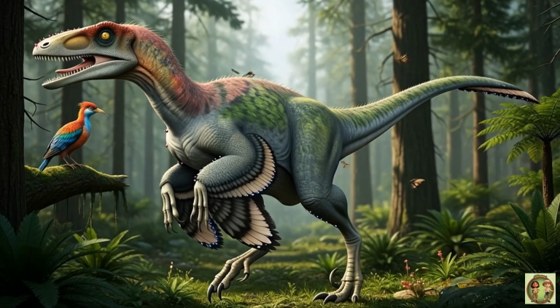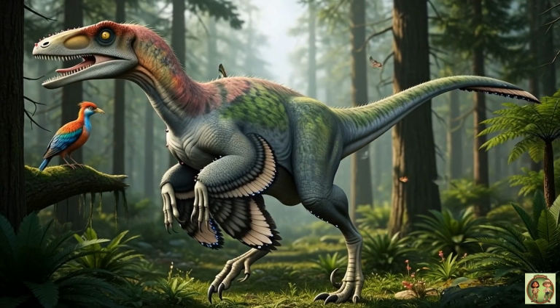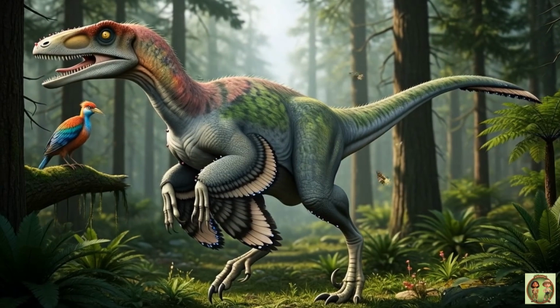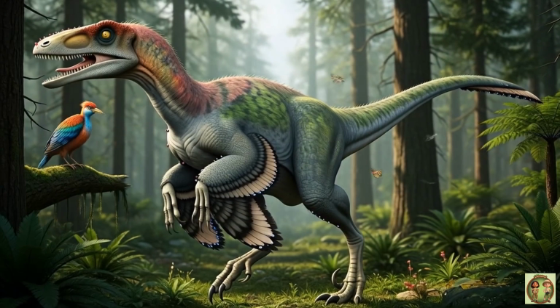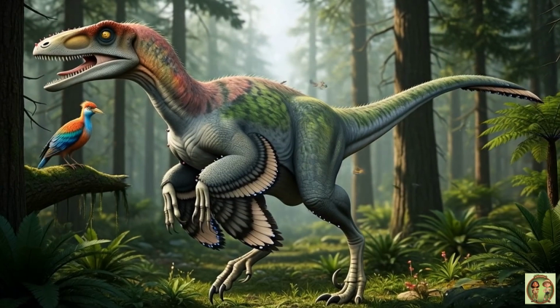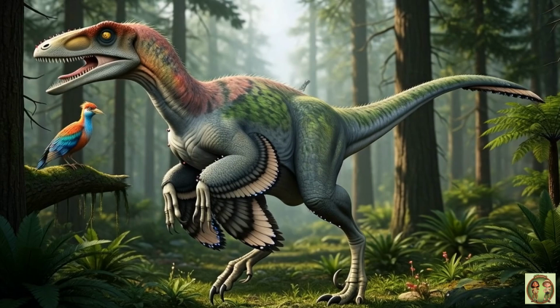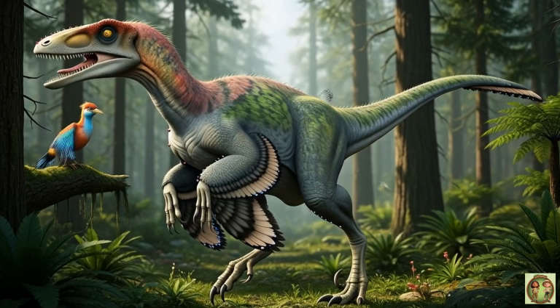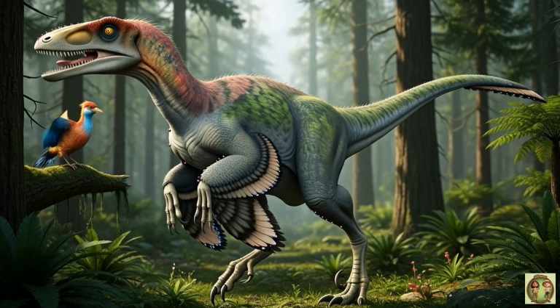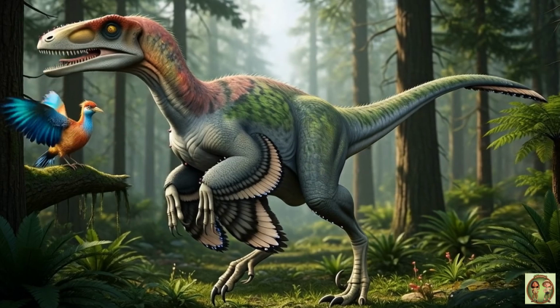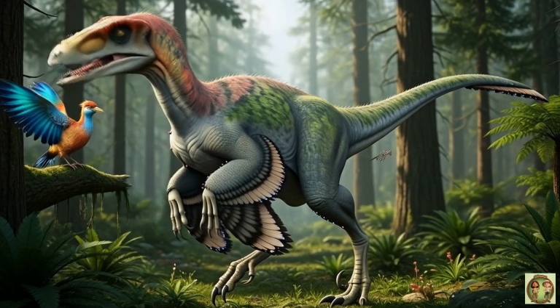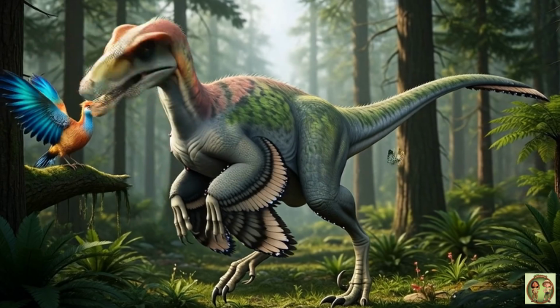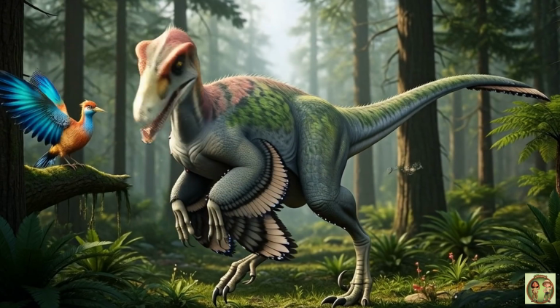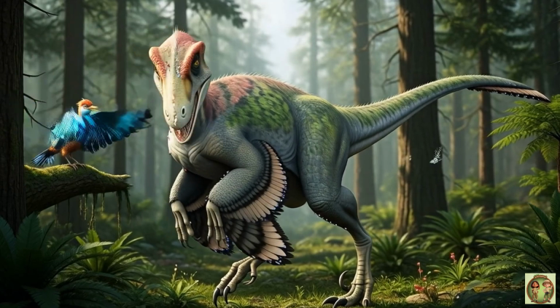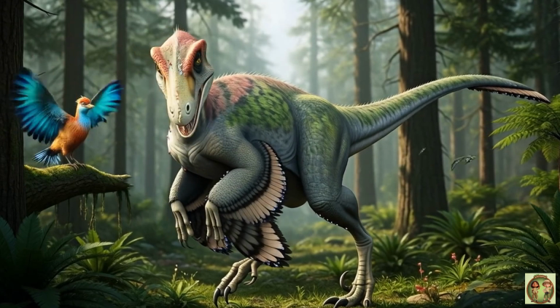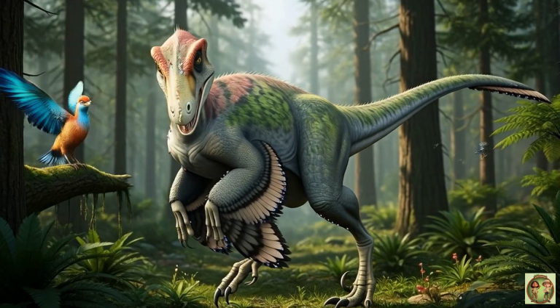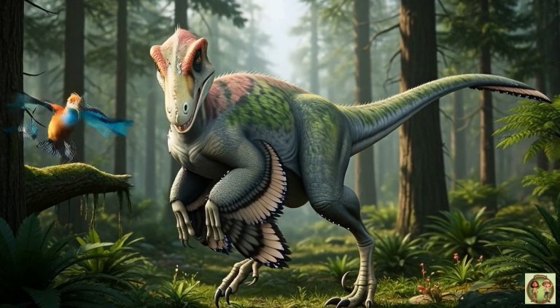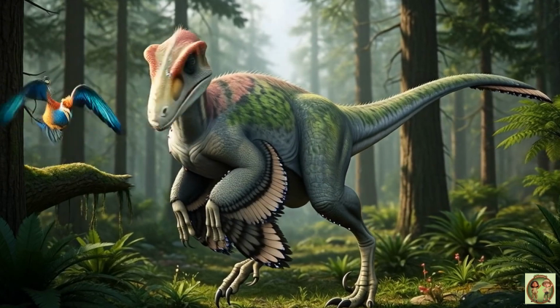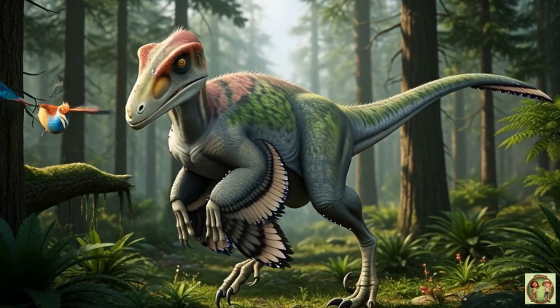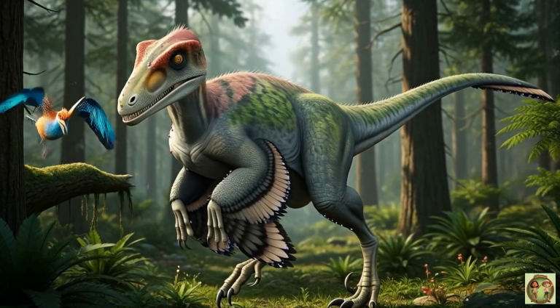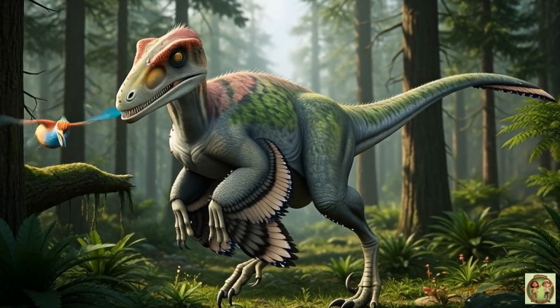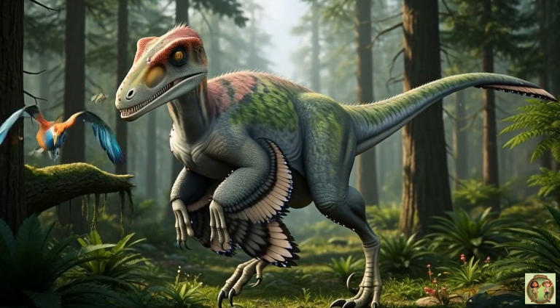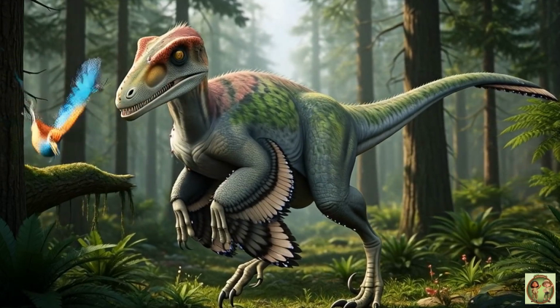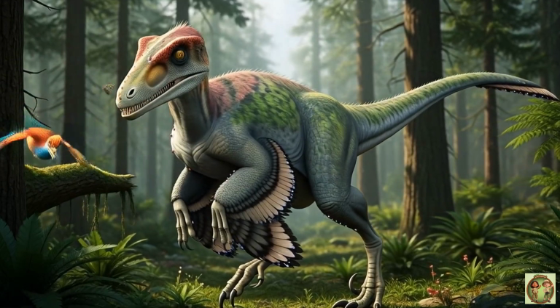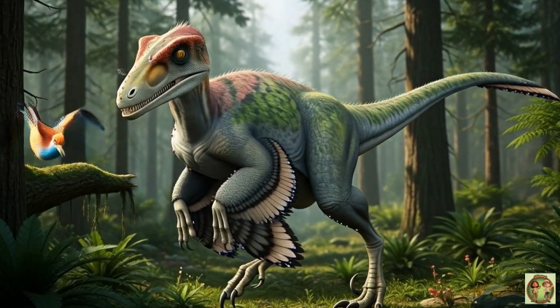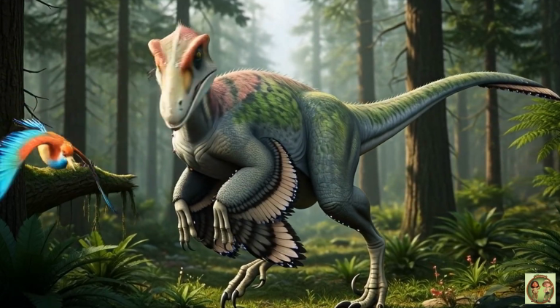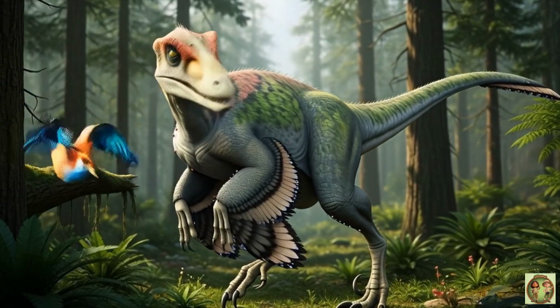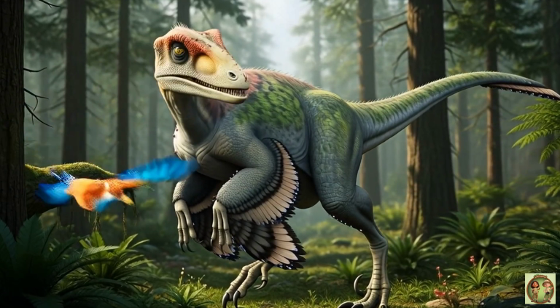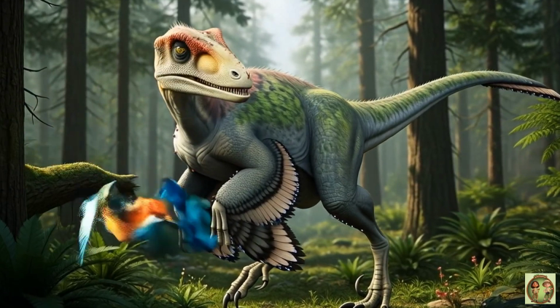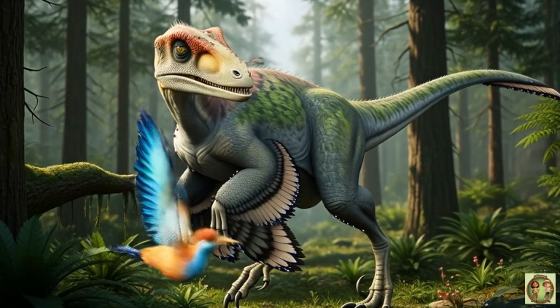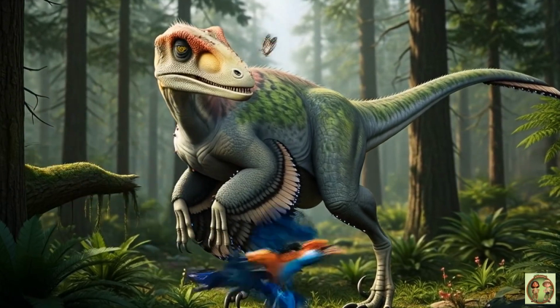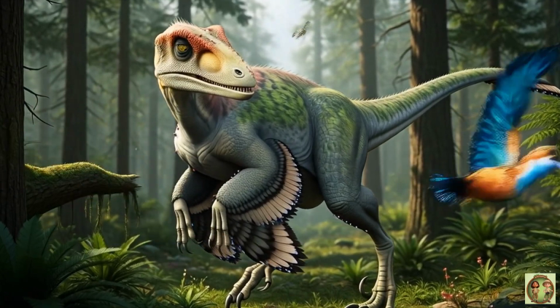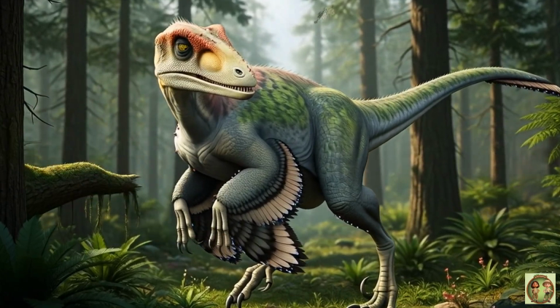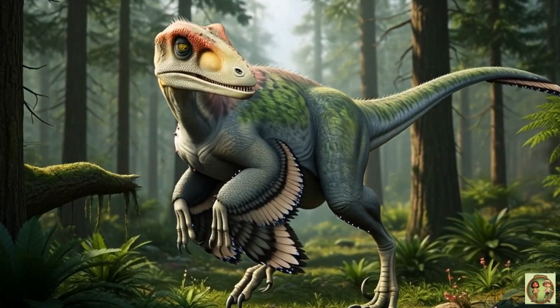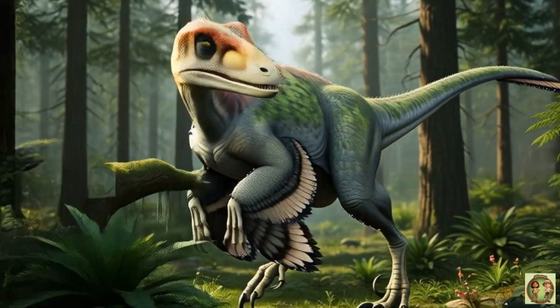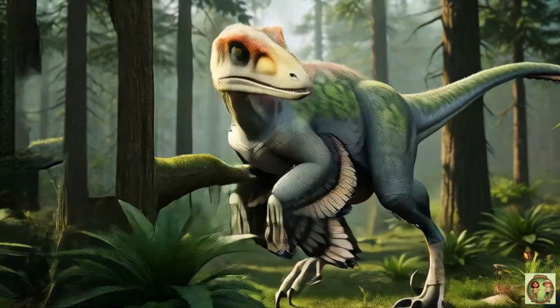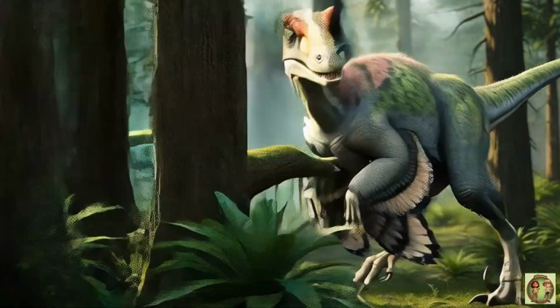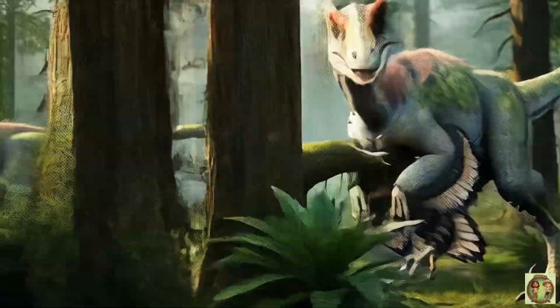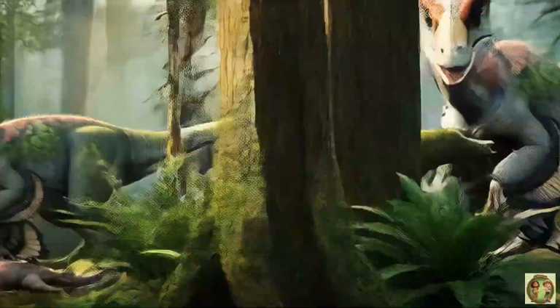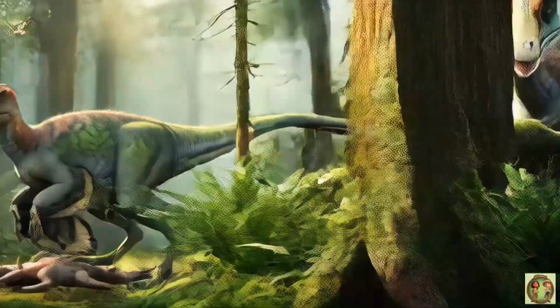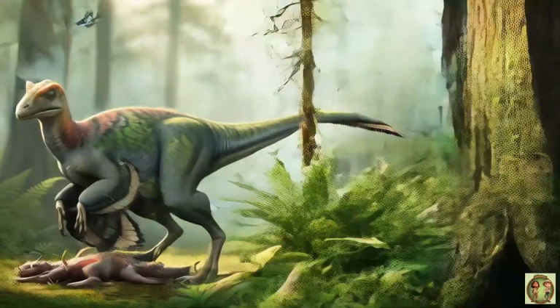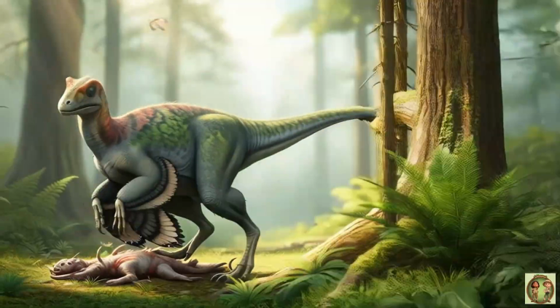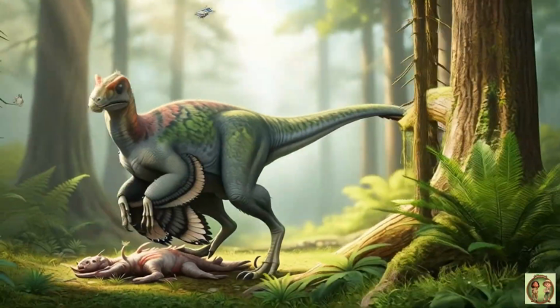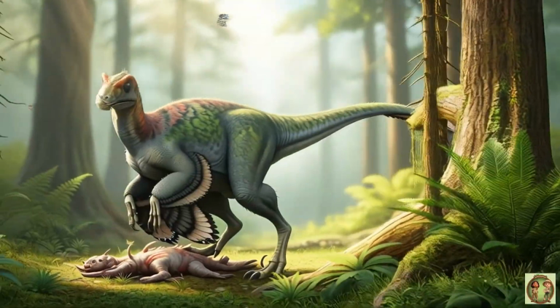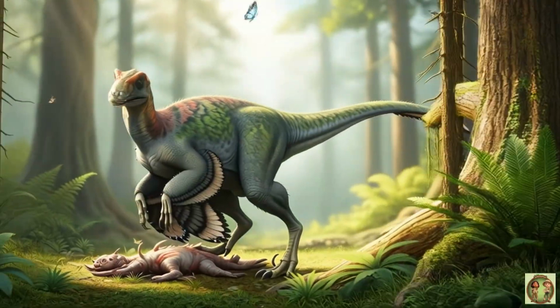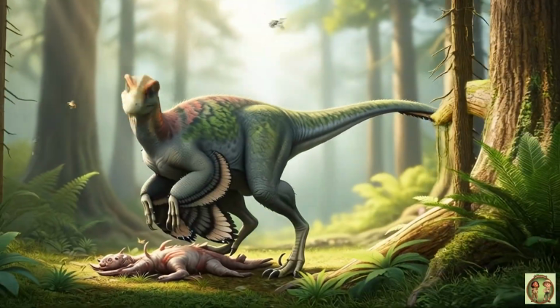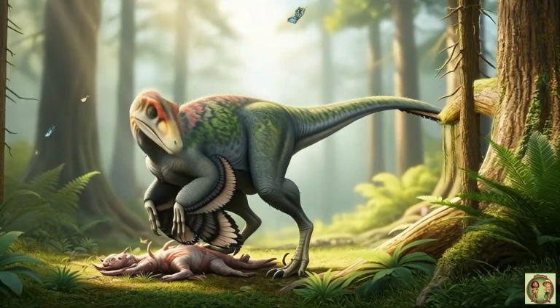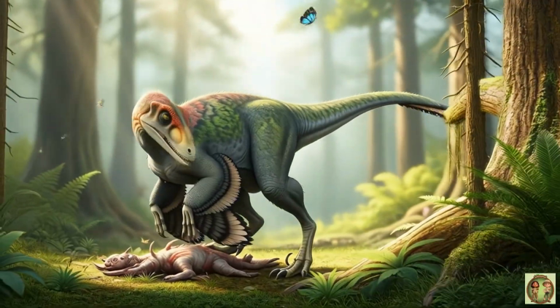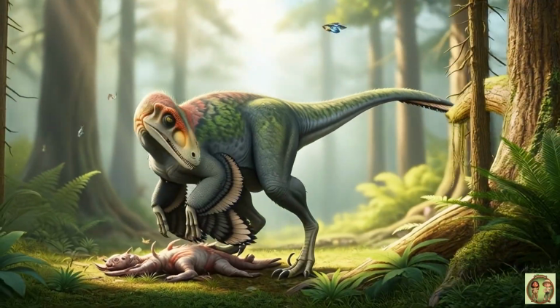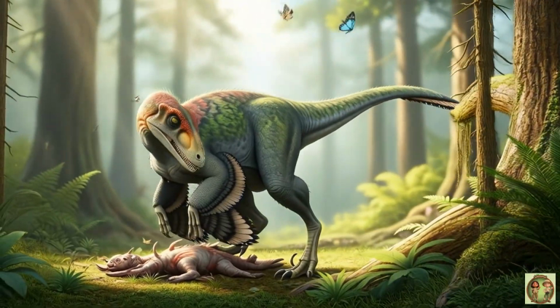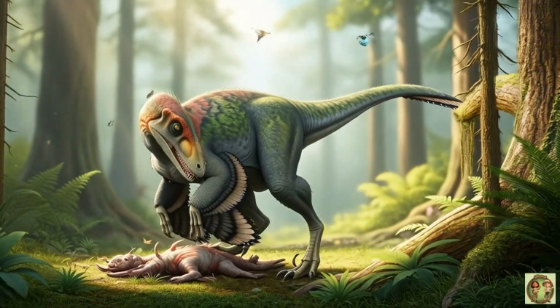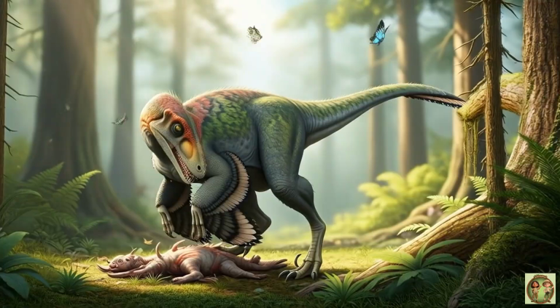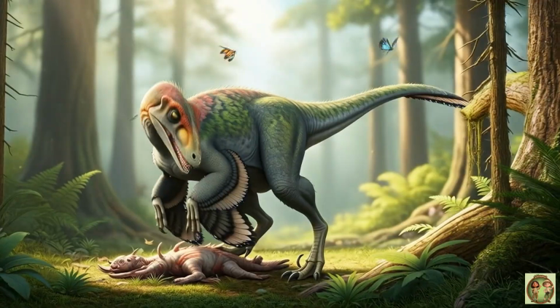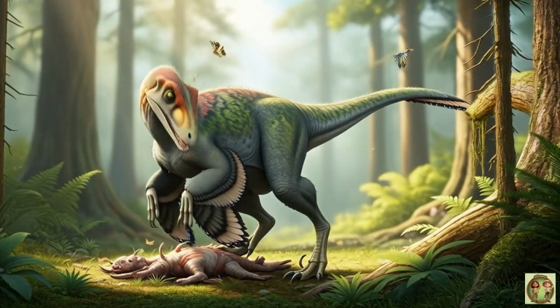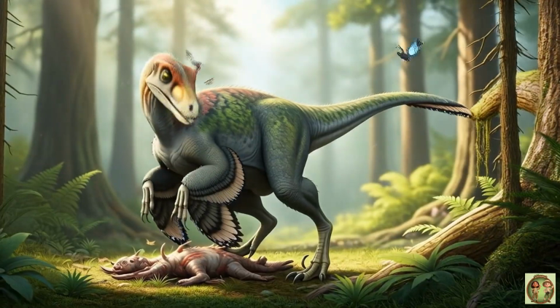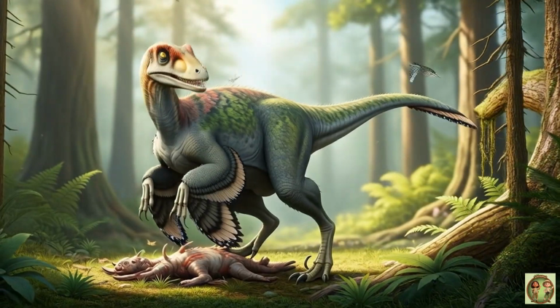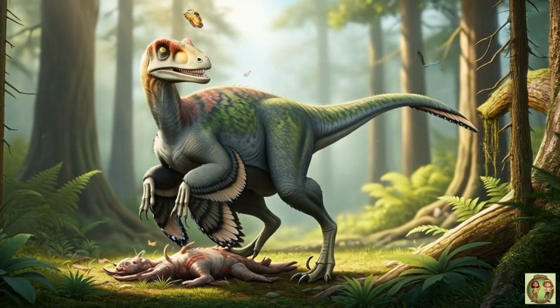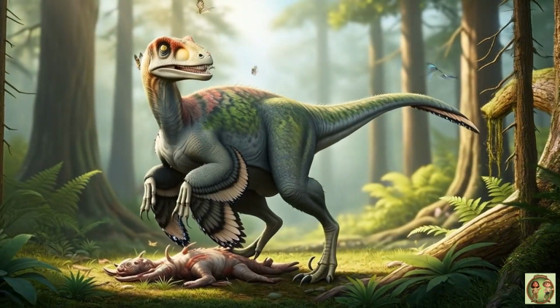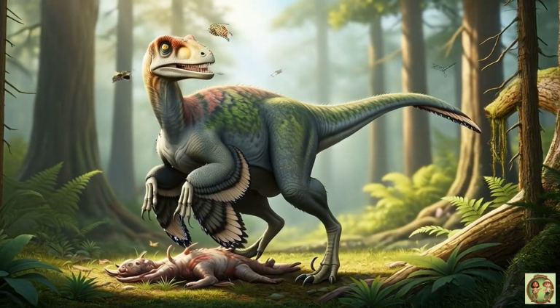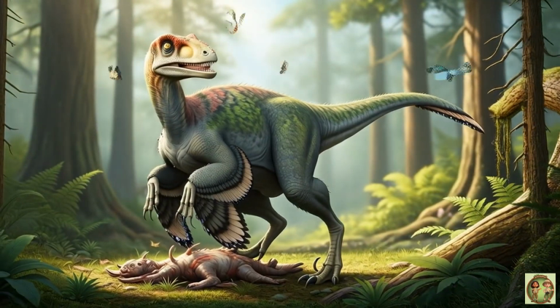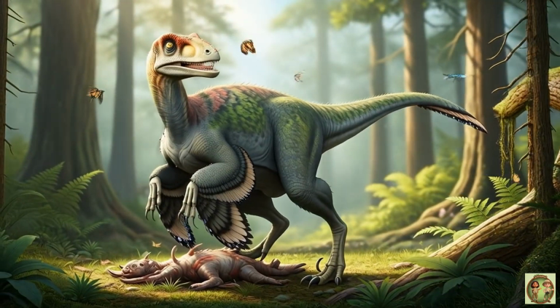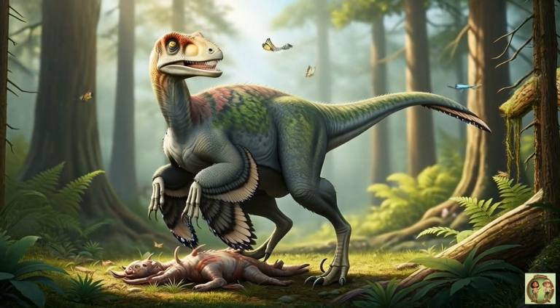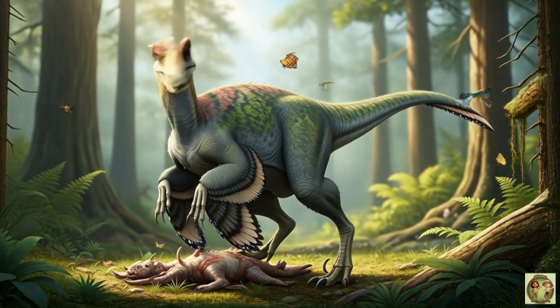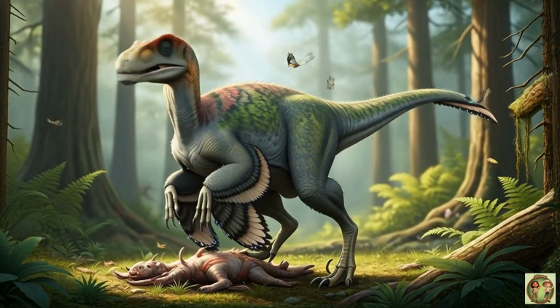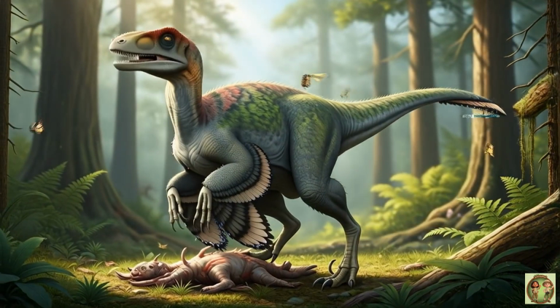Deinonychus shows us that dinosaurs and birds are family, like feathery cousins from the past!